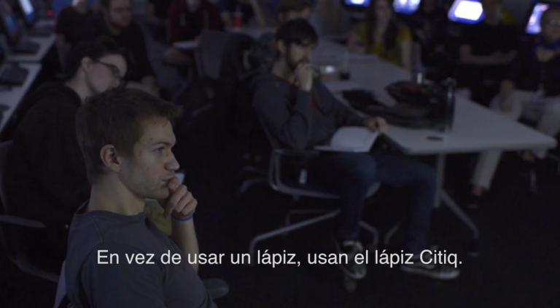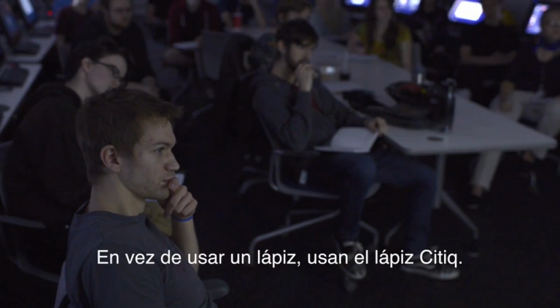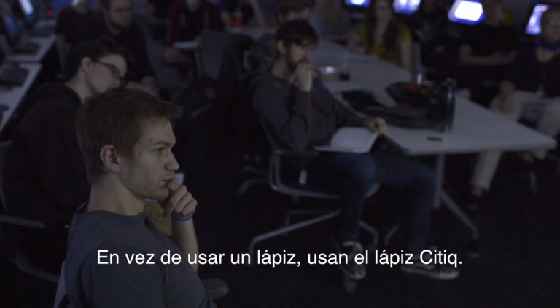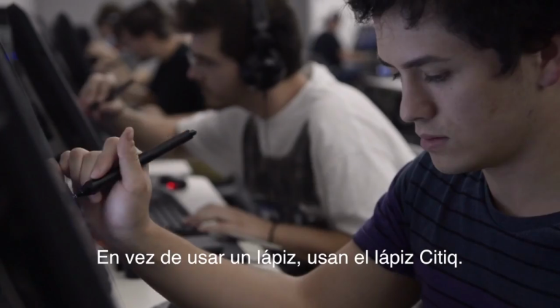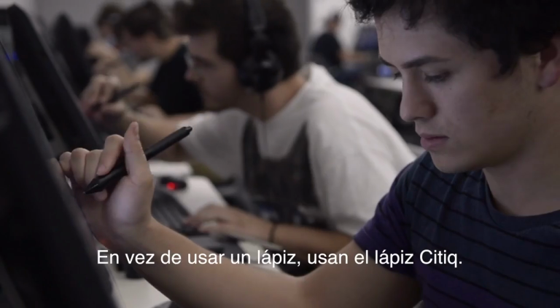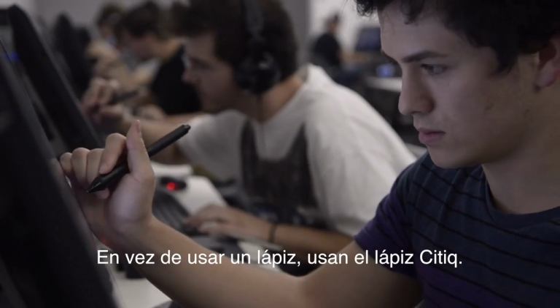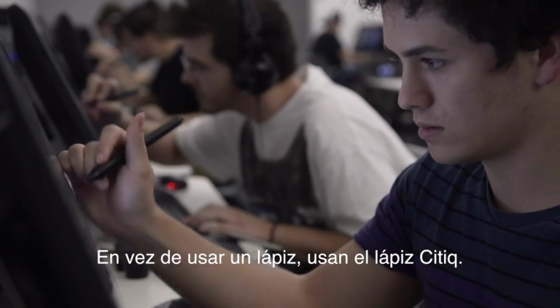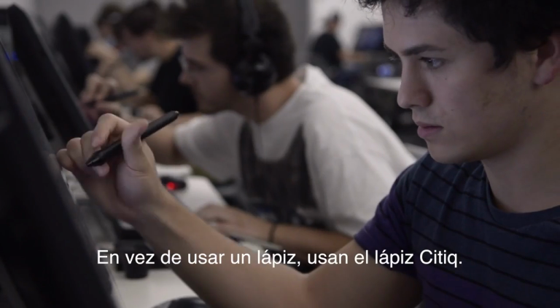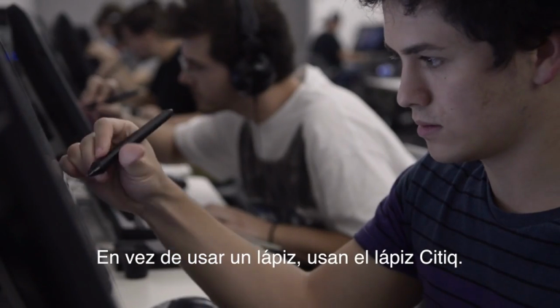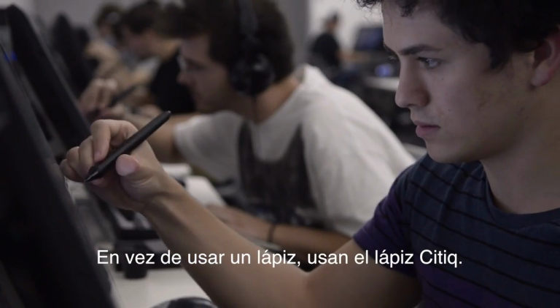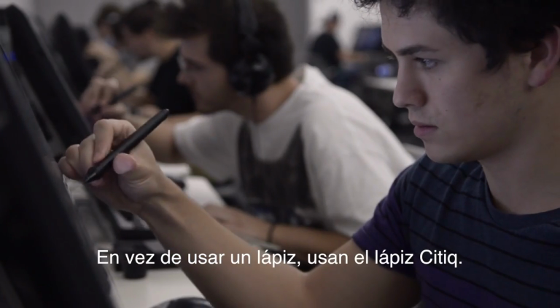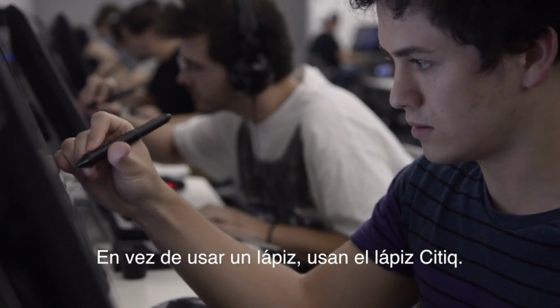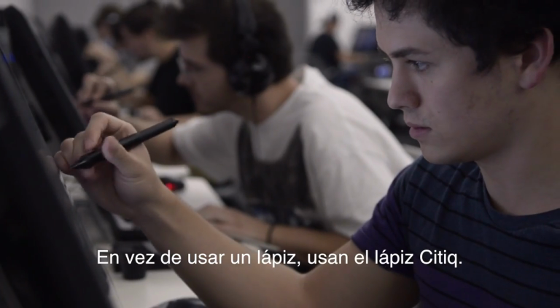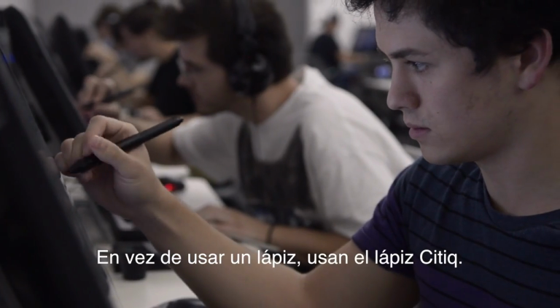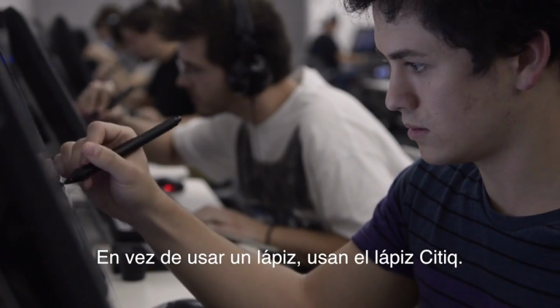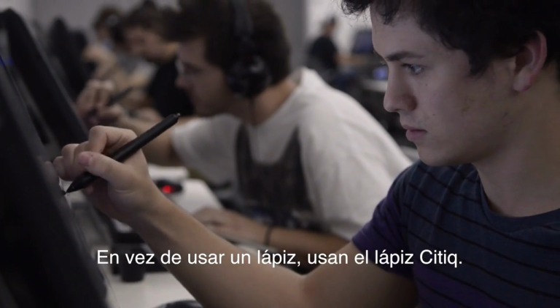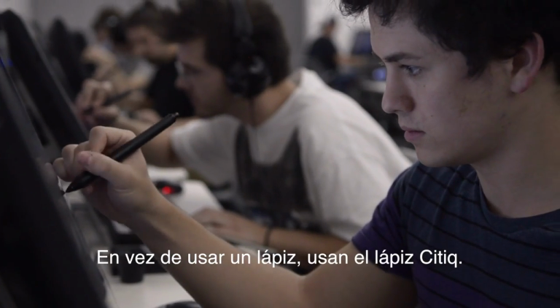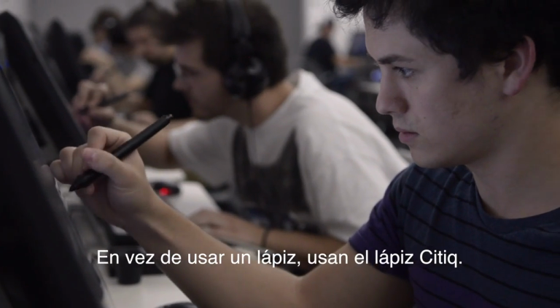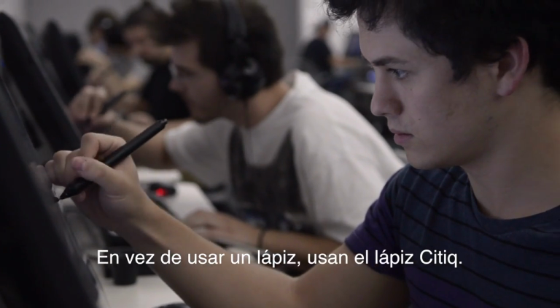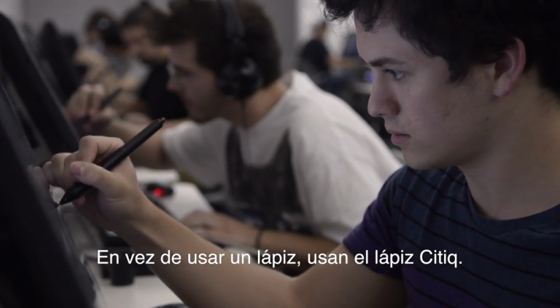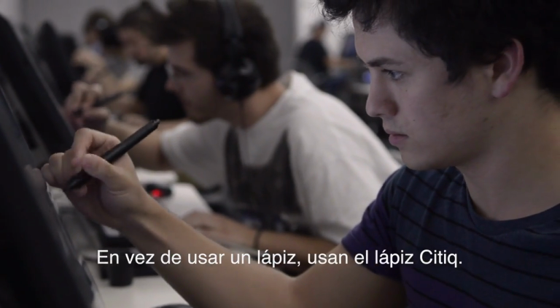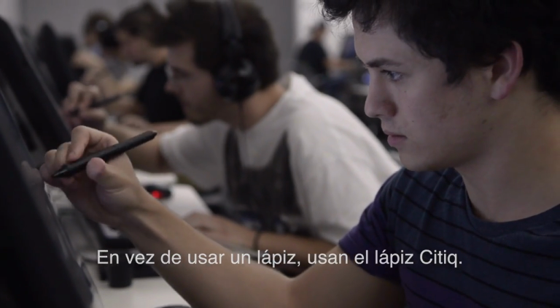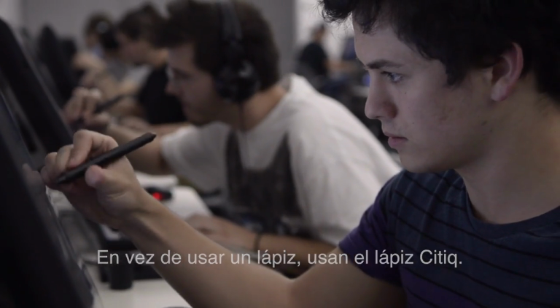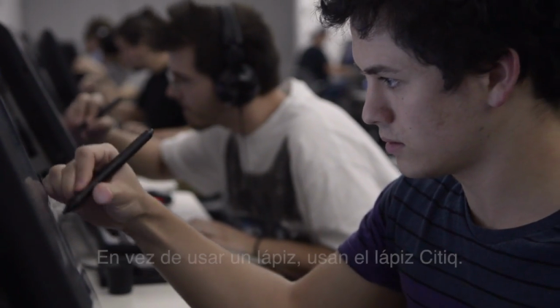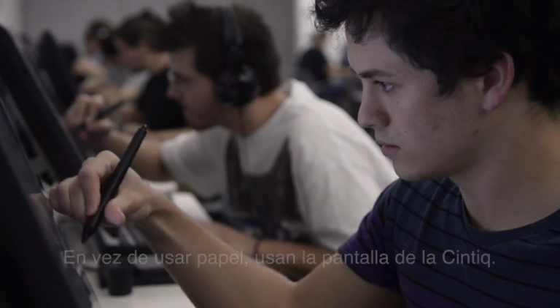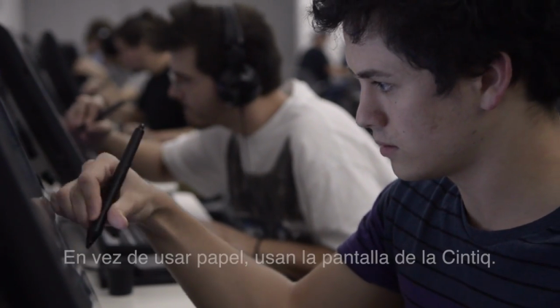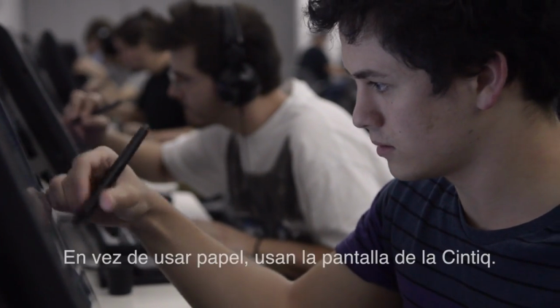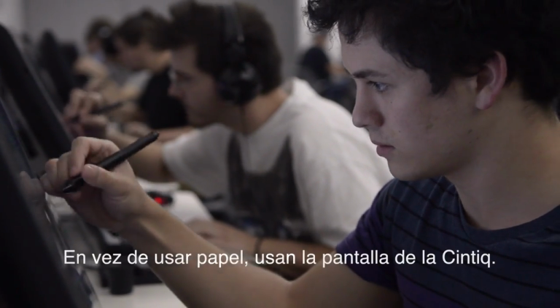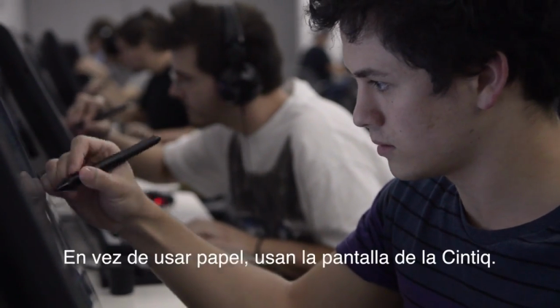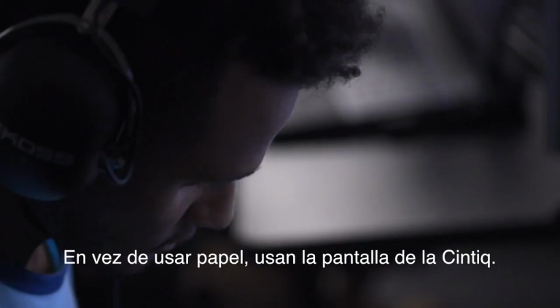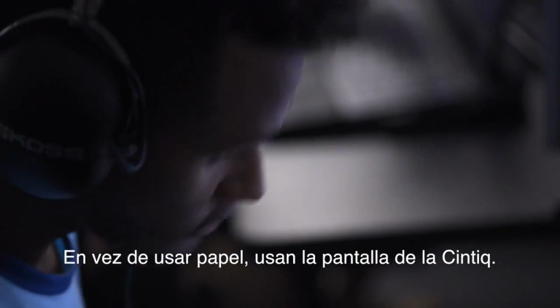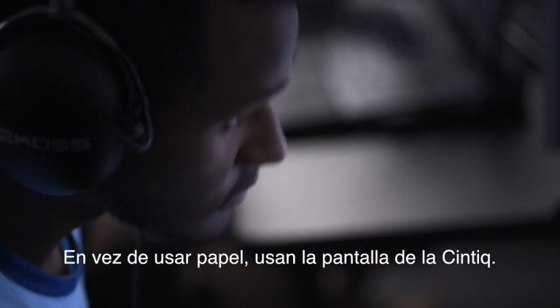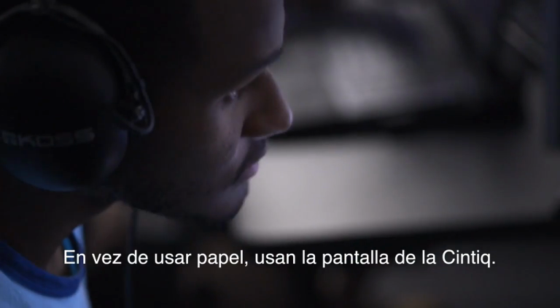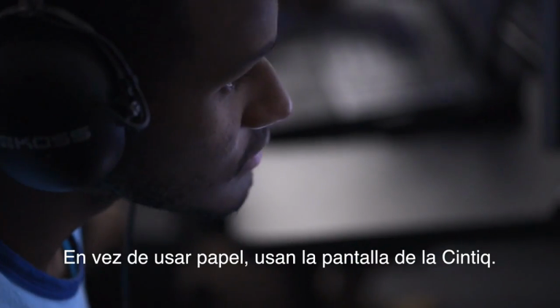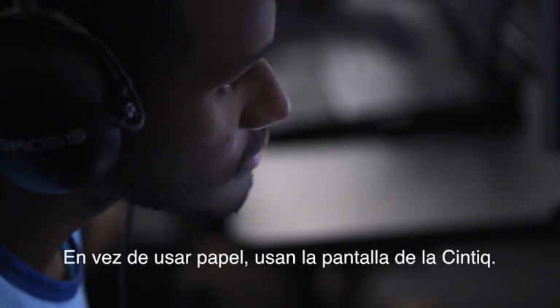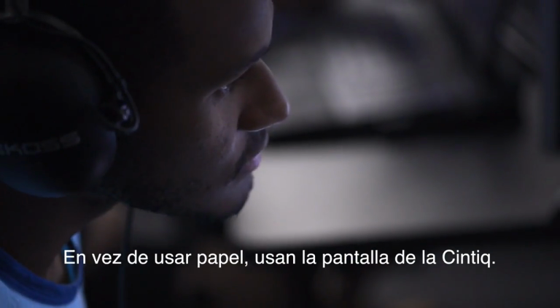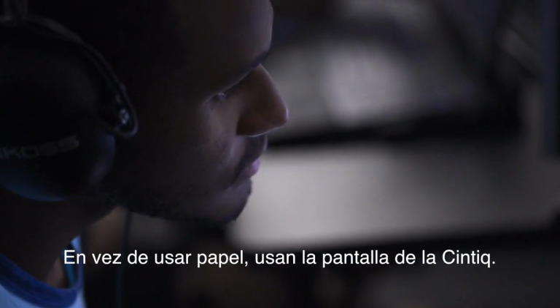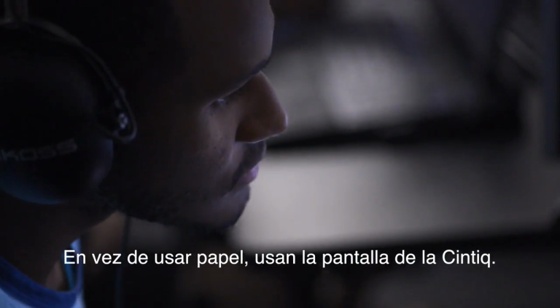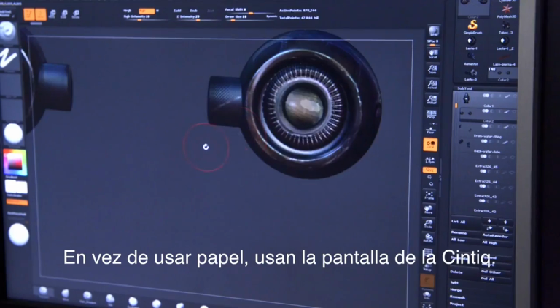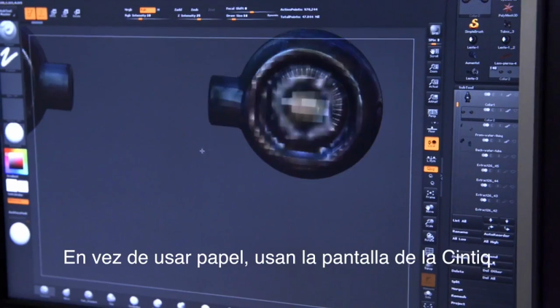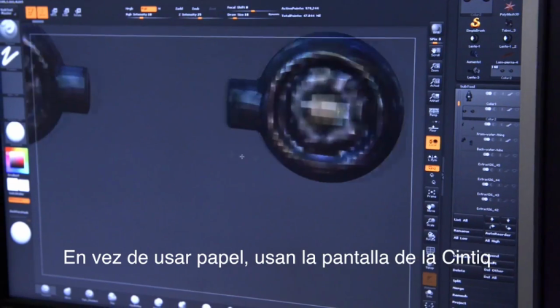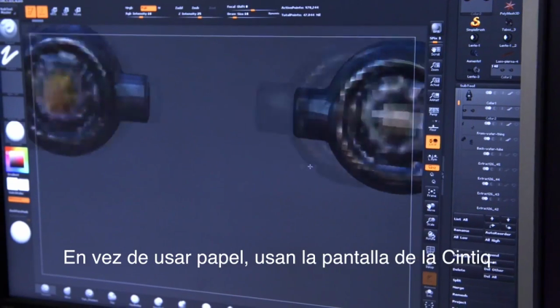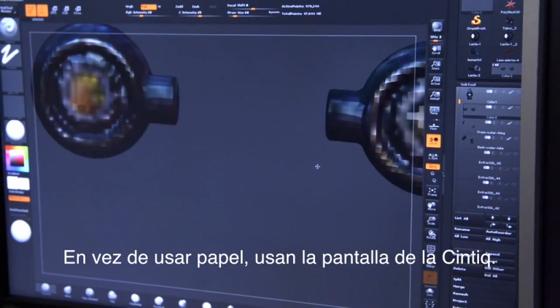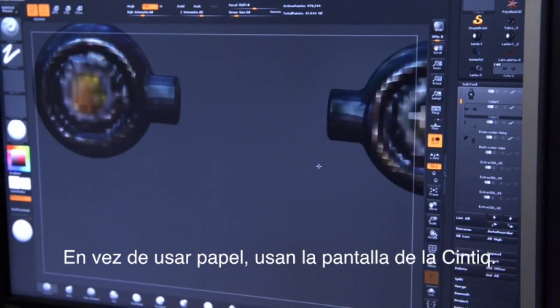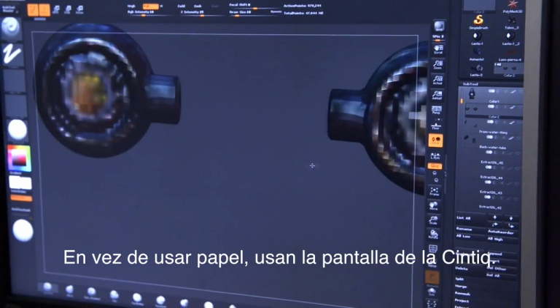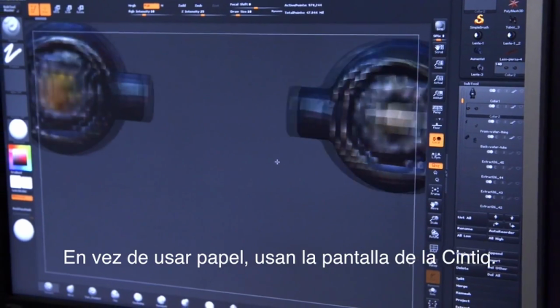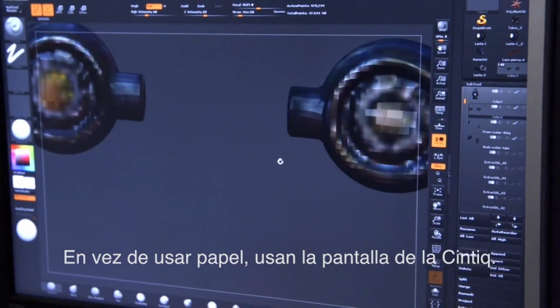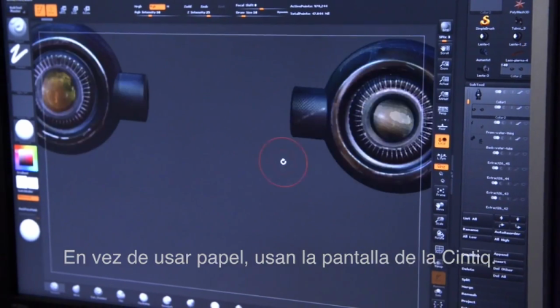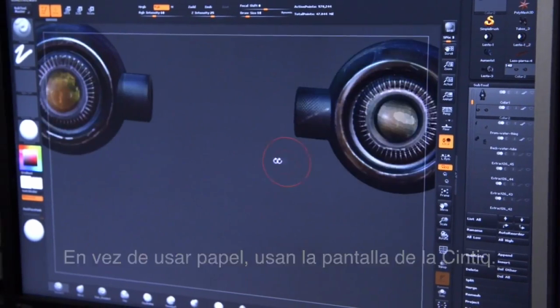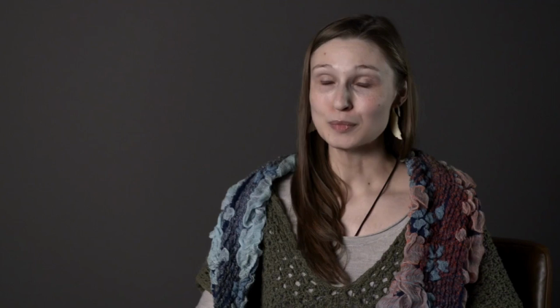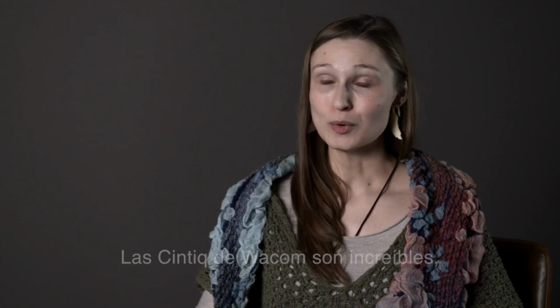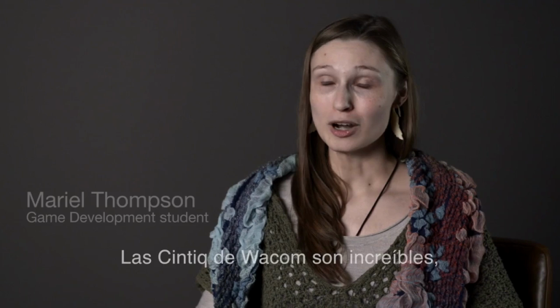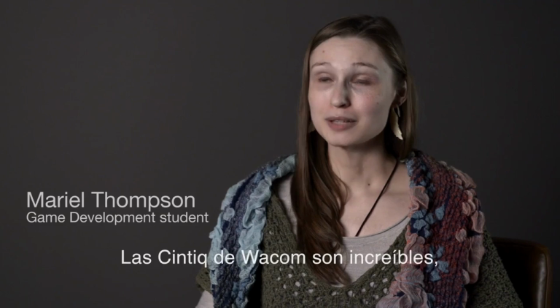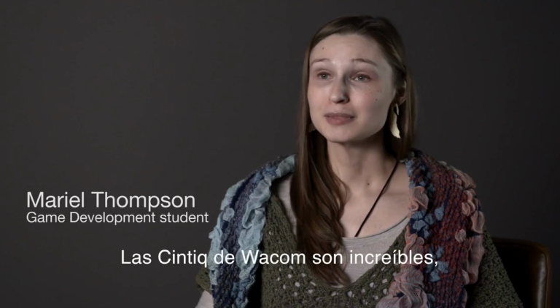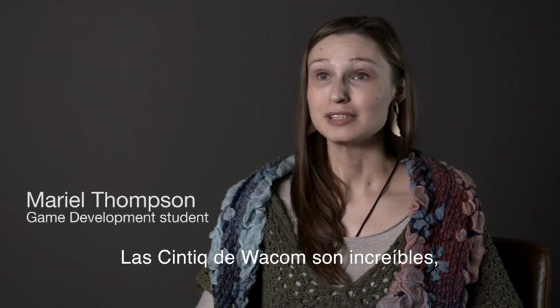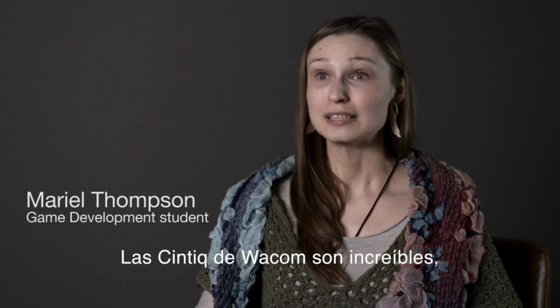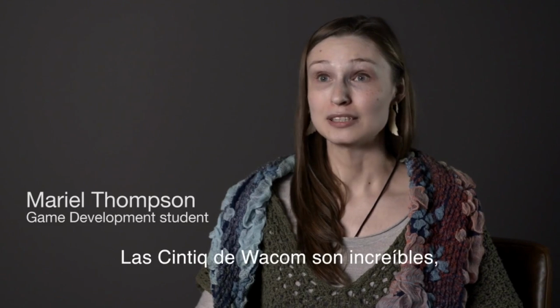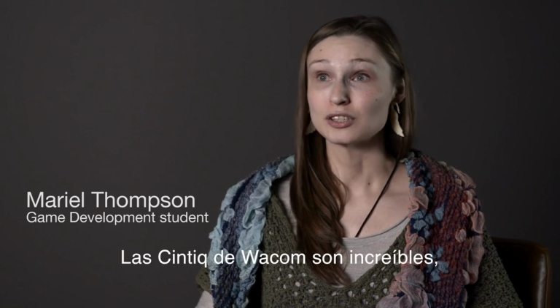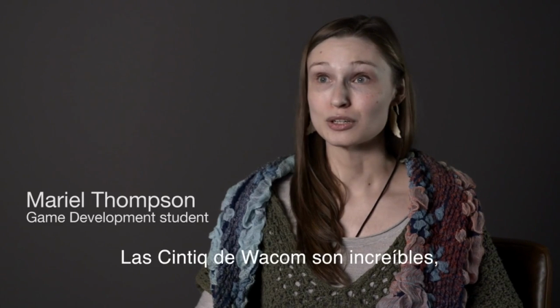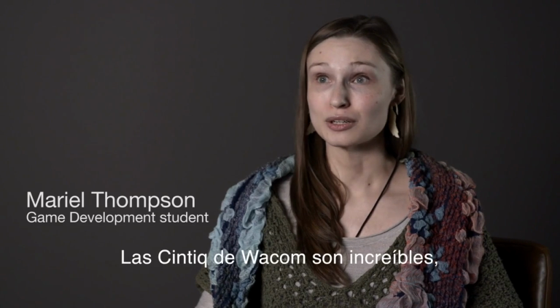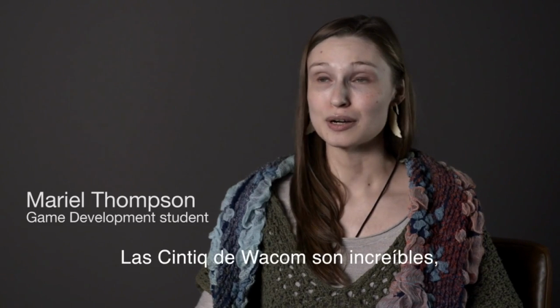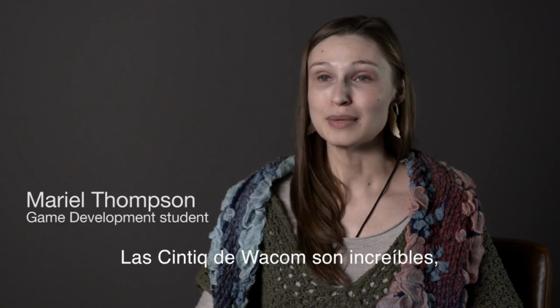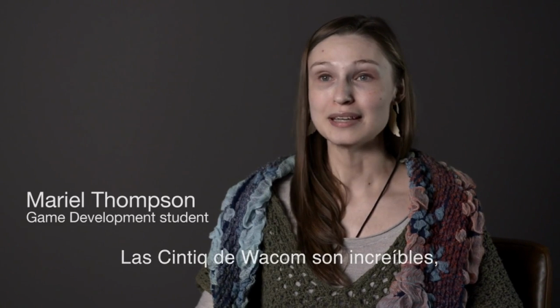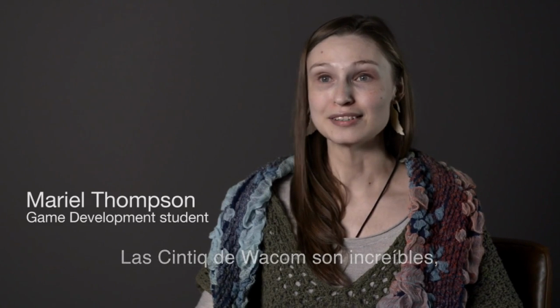Instead of using a pencil, they're using a Cintiq pen. Instead of using paper, they're using a Cintiq monitor. The Cintiqs are amazing.